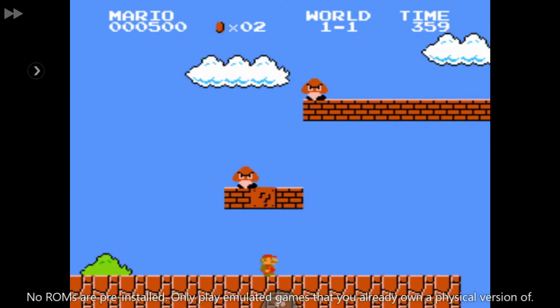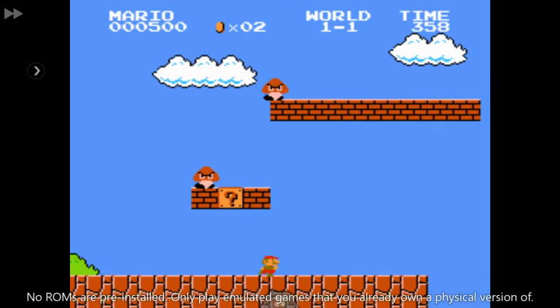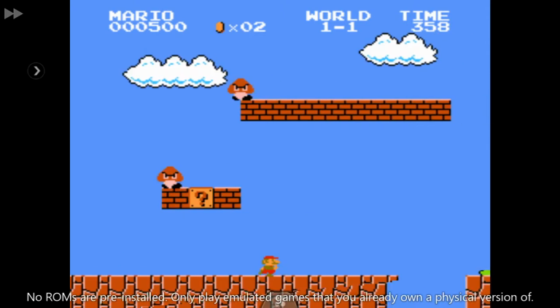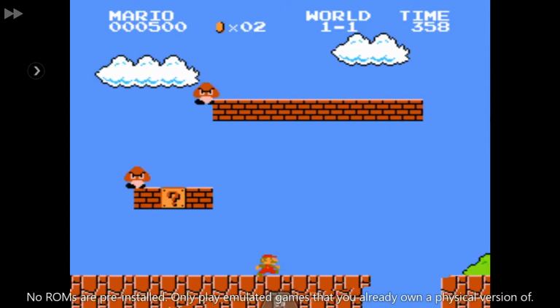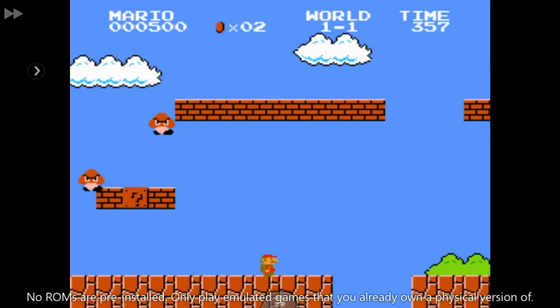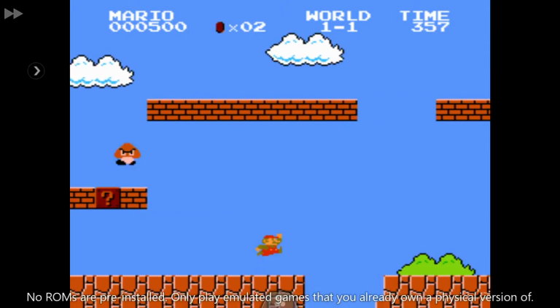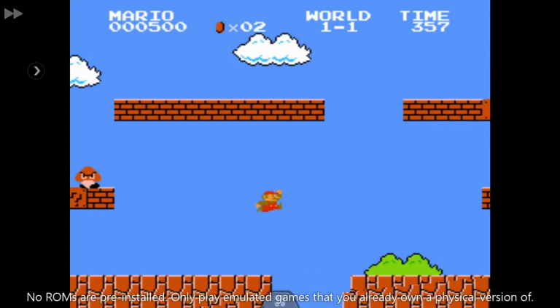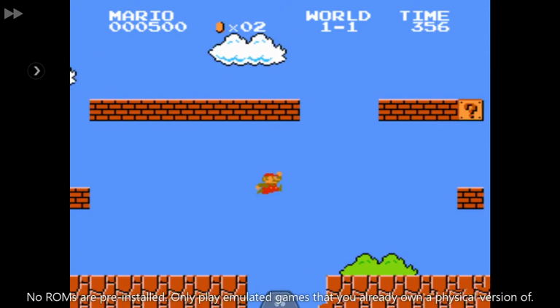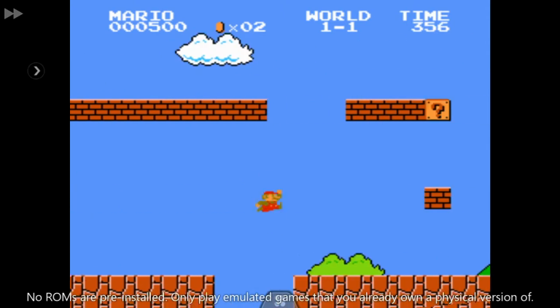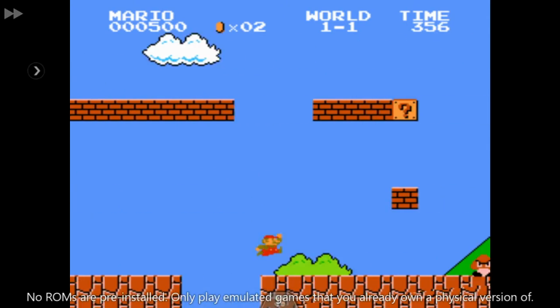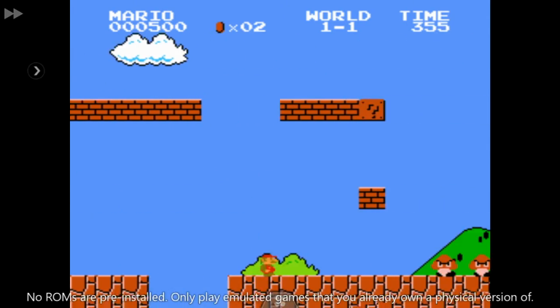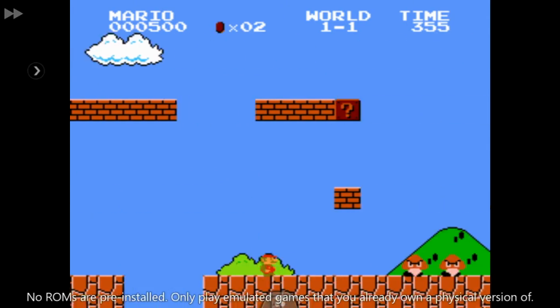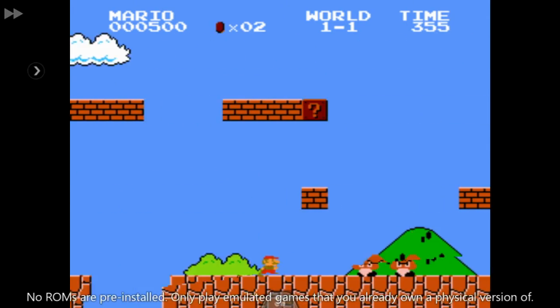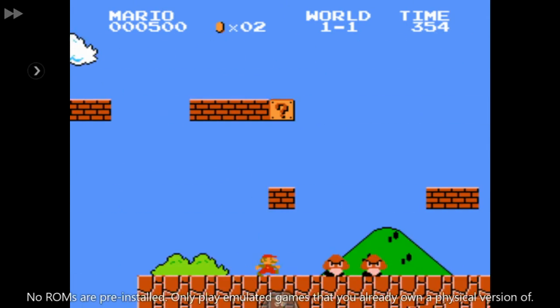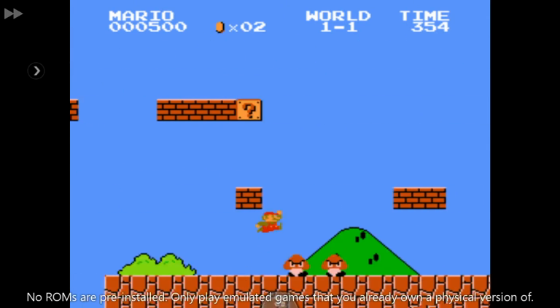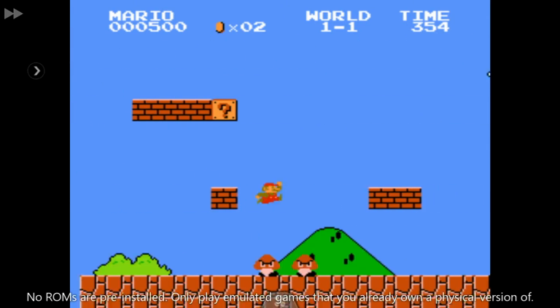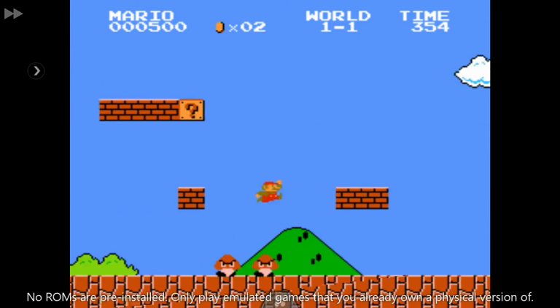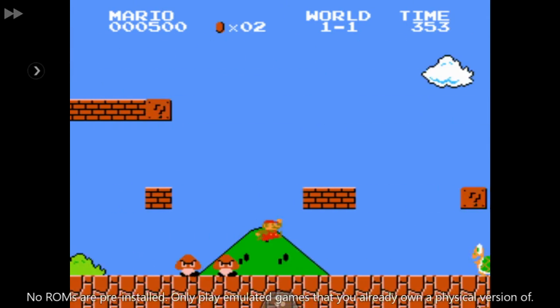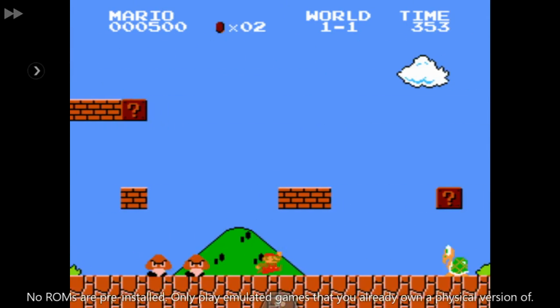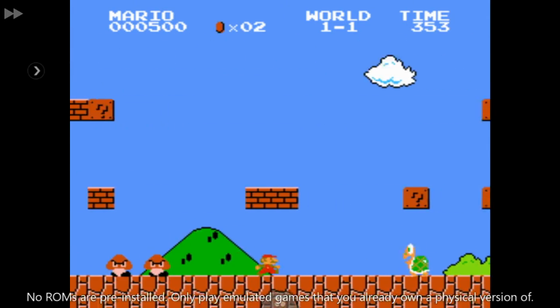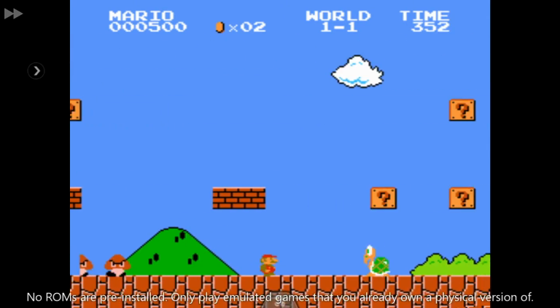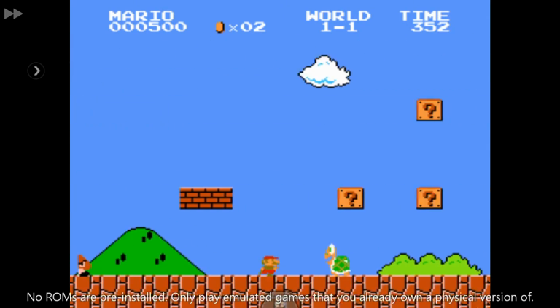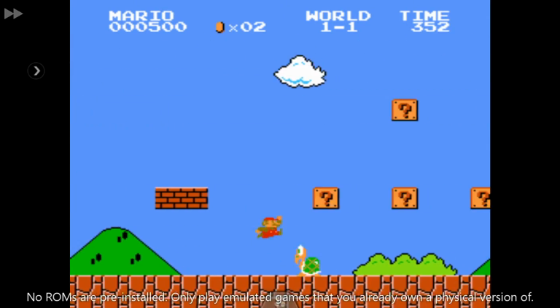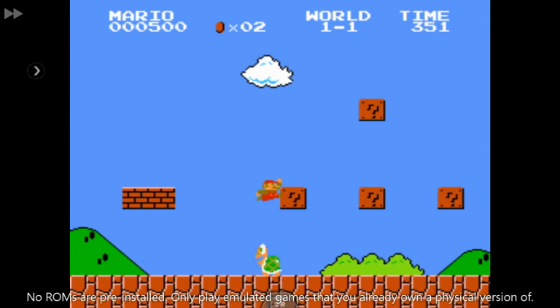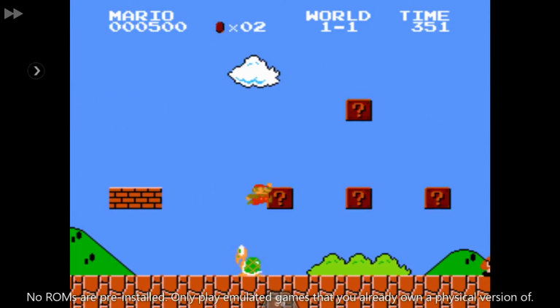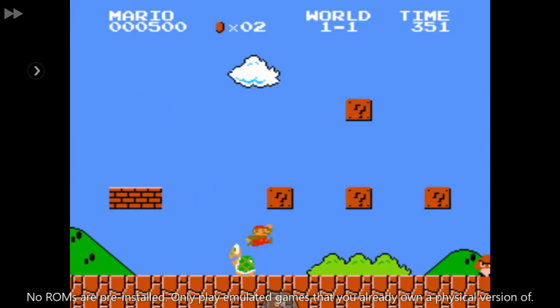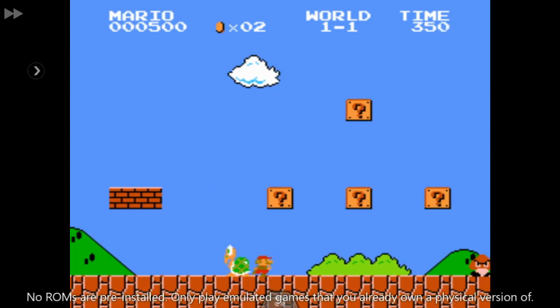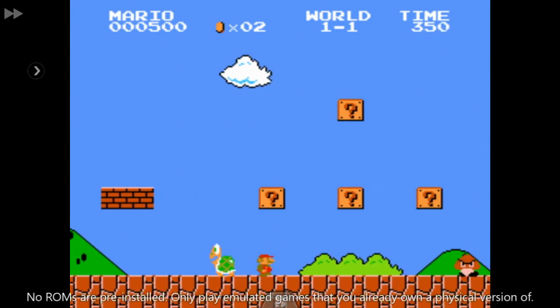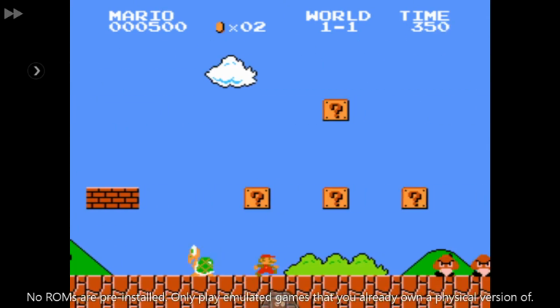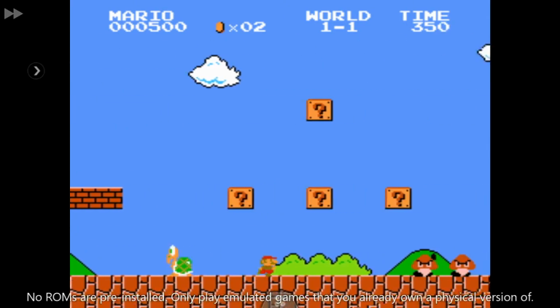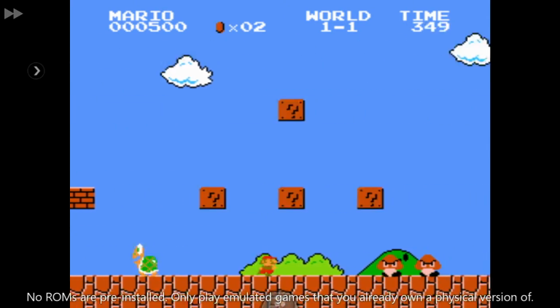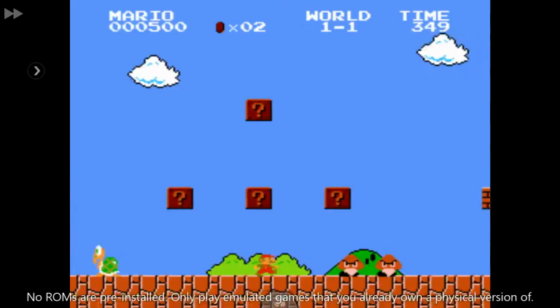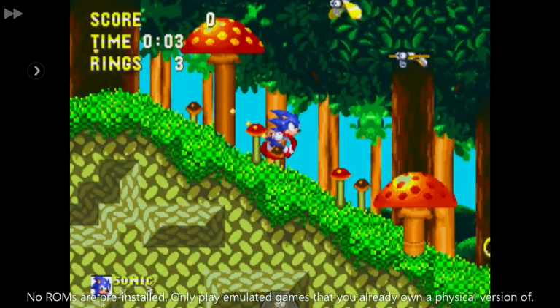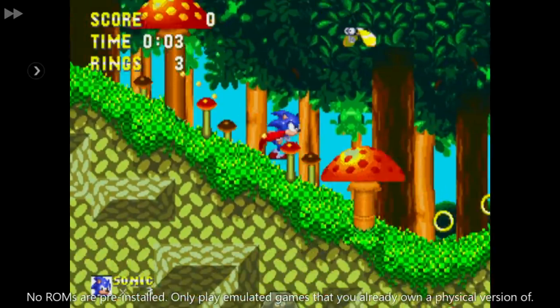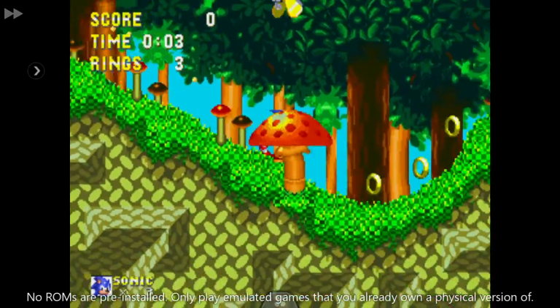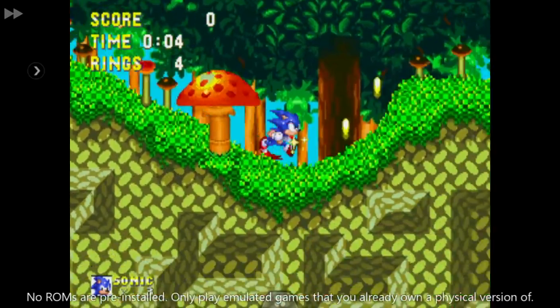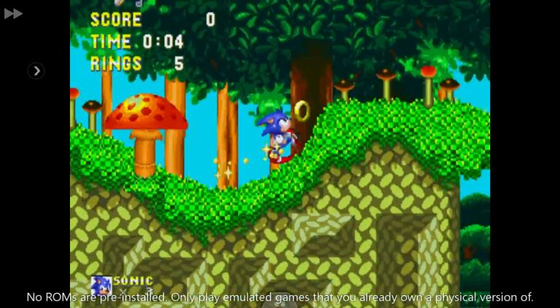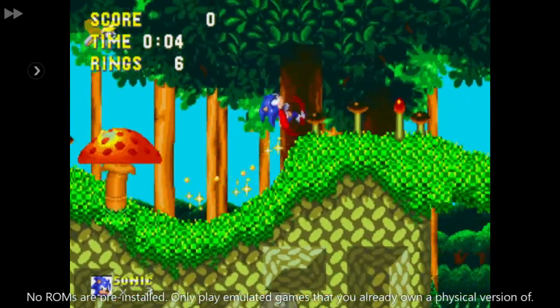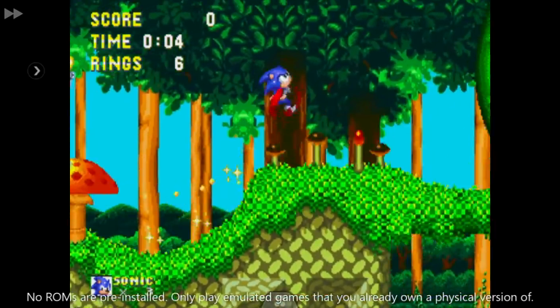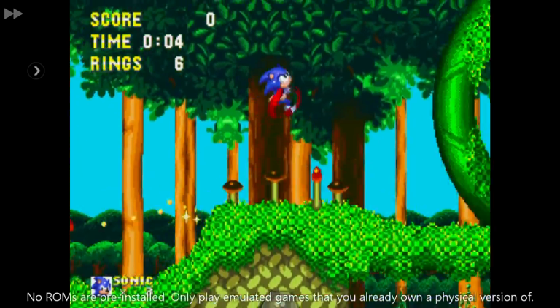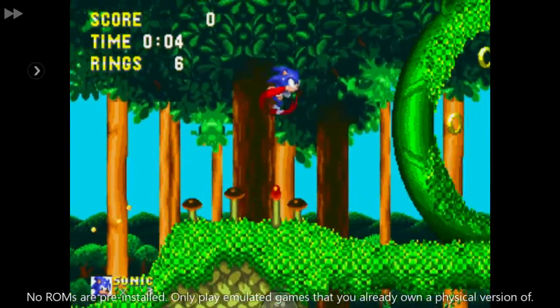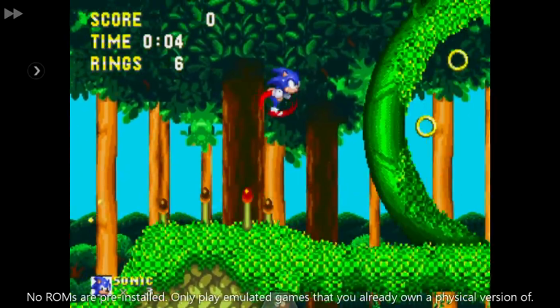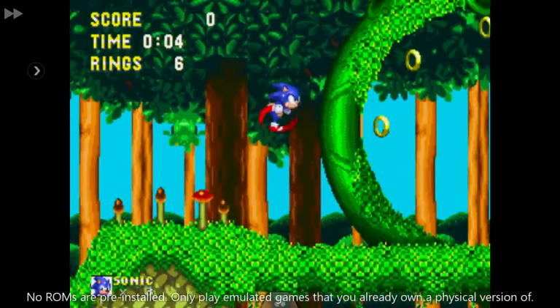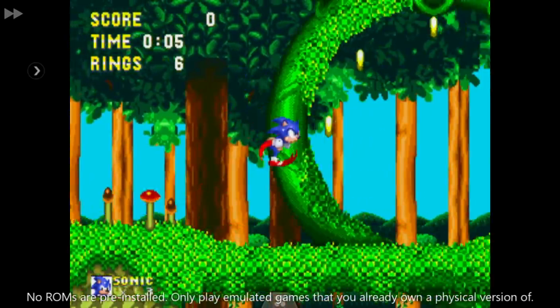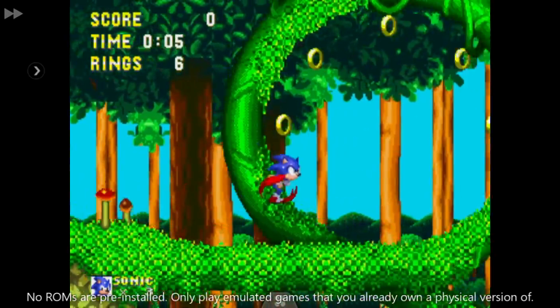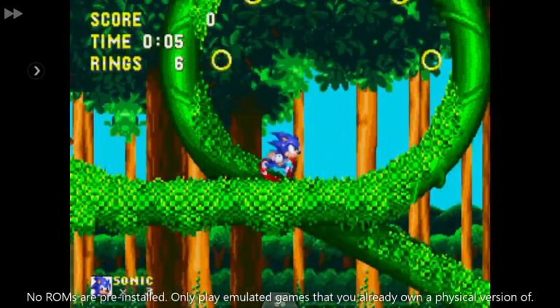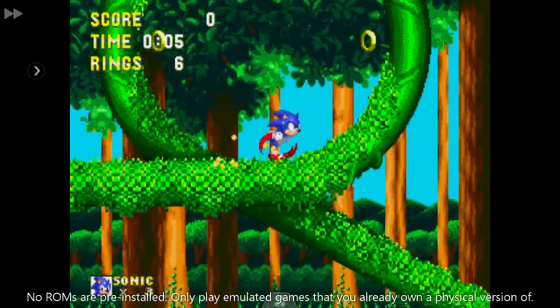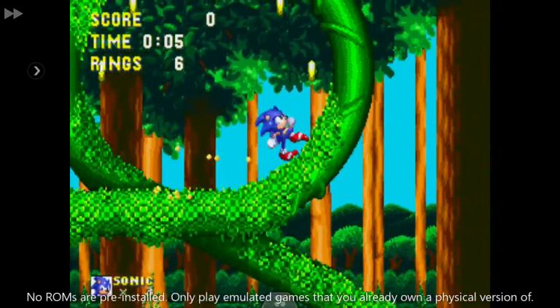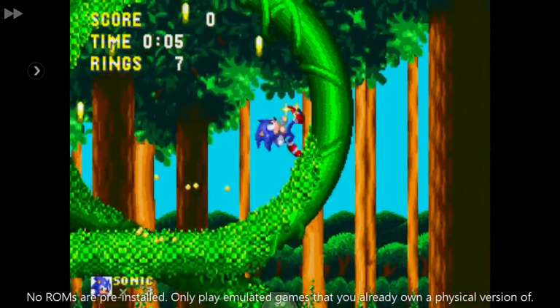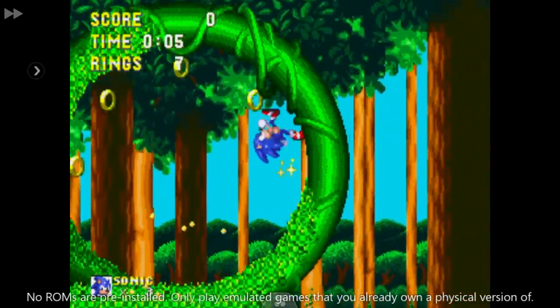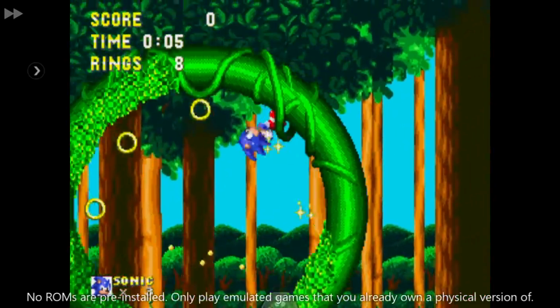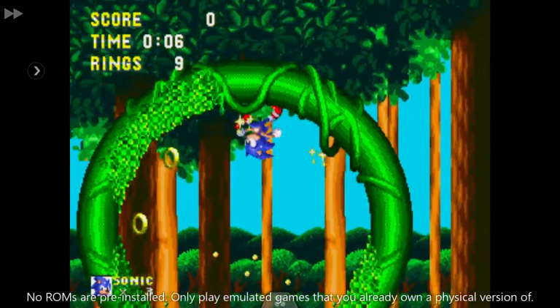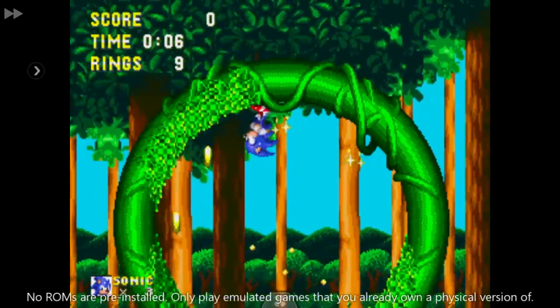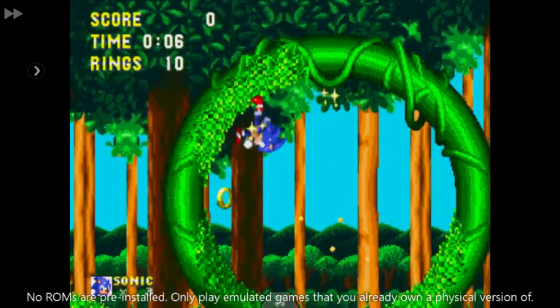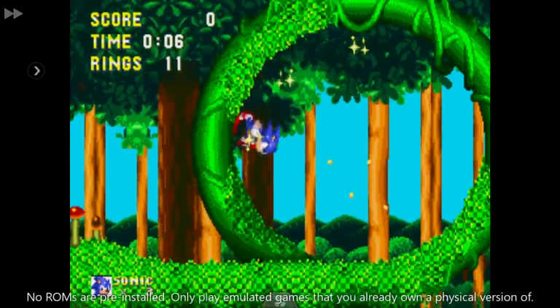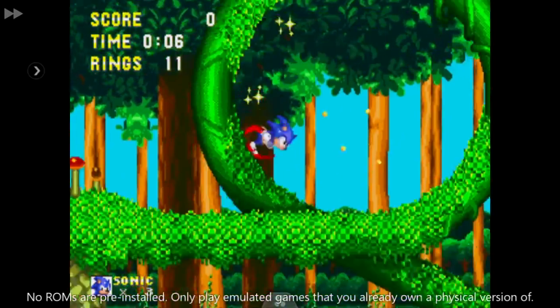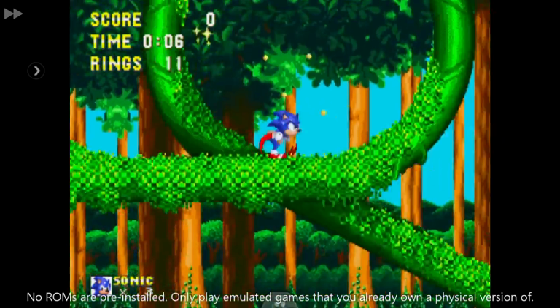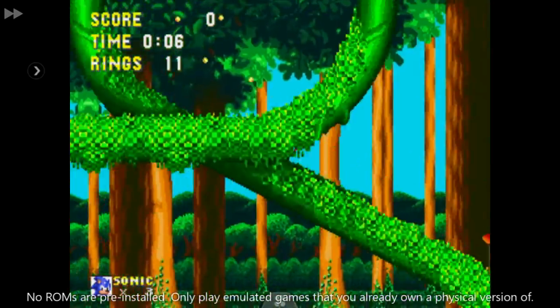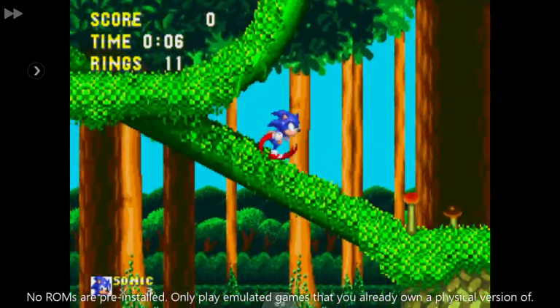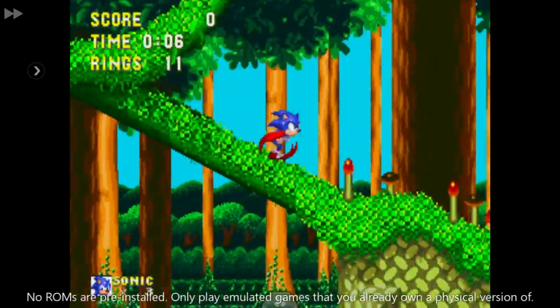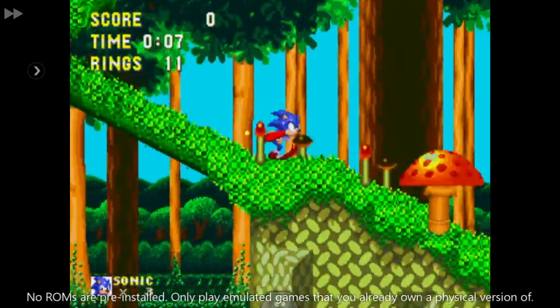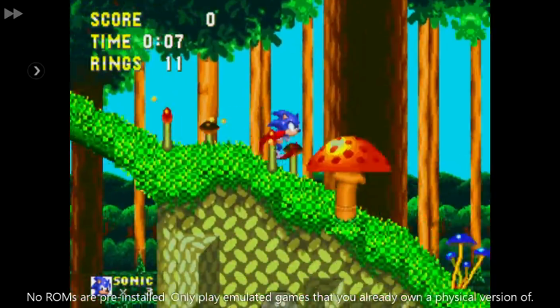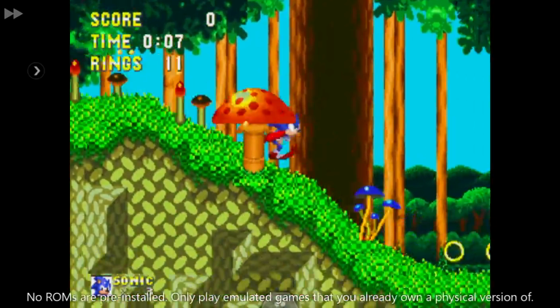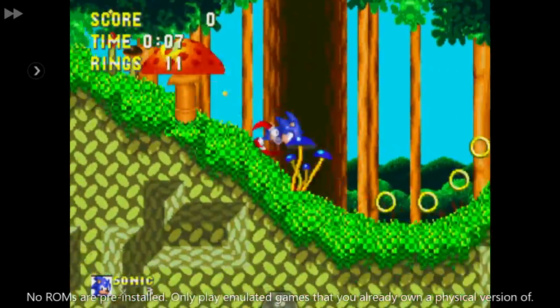Or, if you fancy something more retro, you can play a wide variety of classic games such as Mario and Sonic, with emulators ranging from NES to PlayStation.